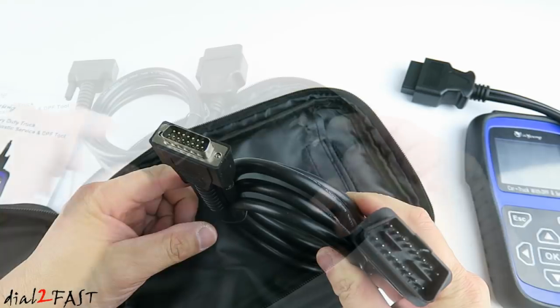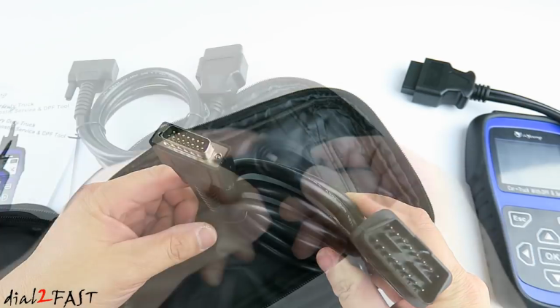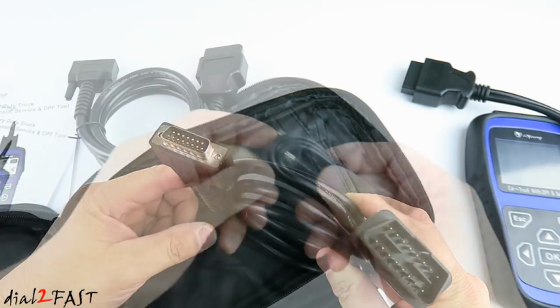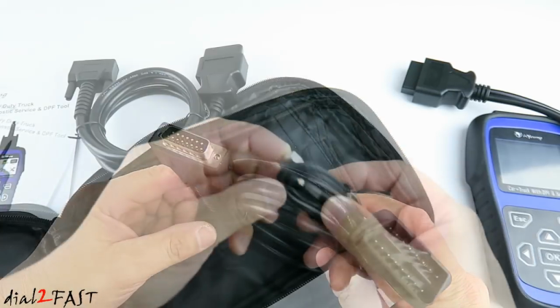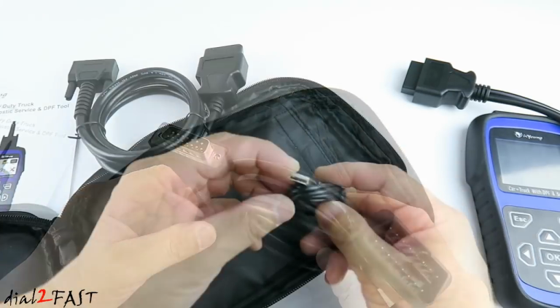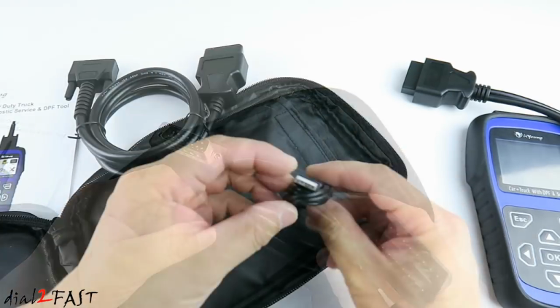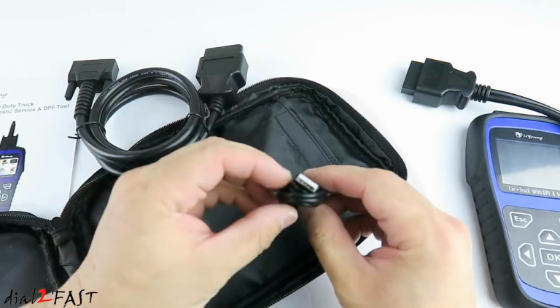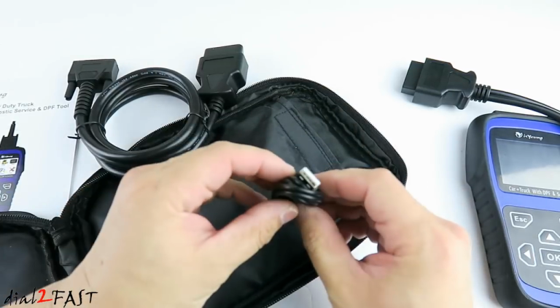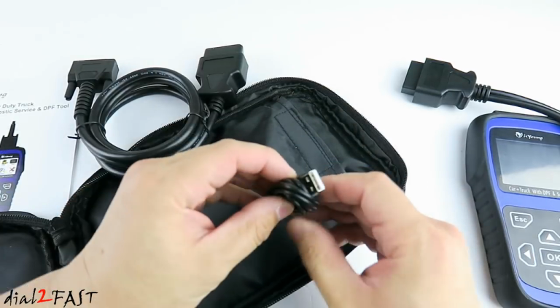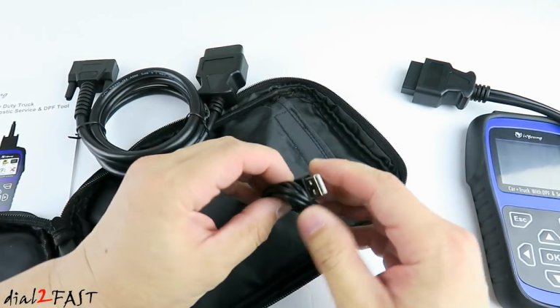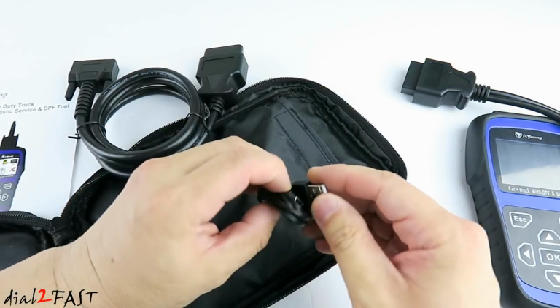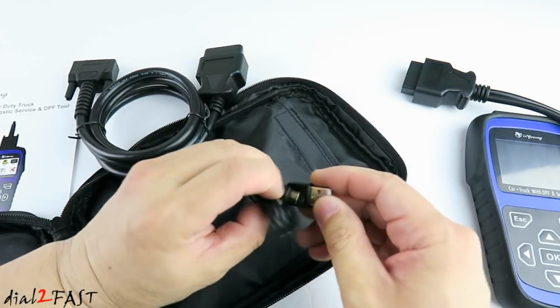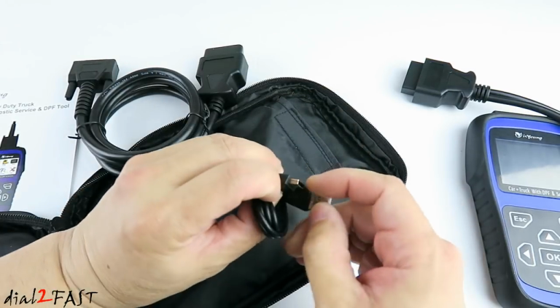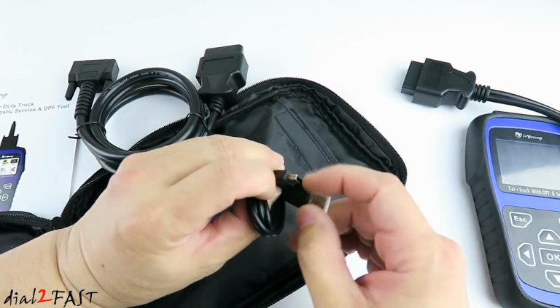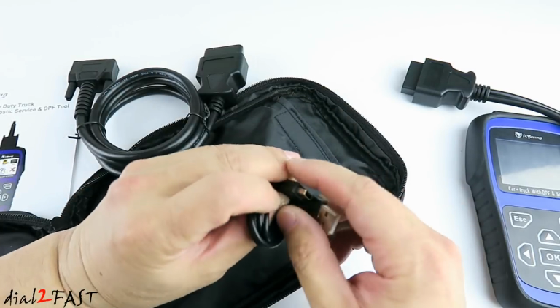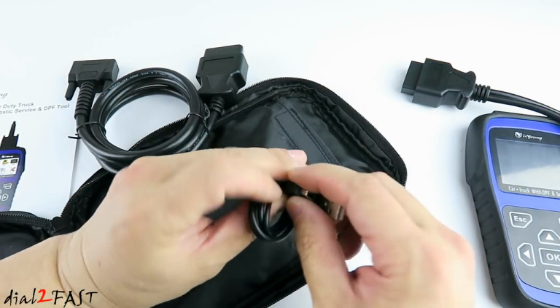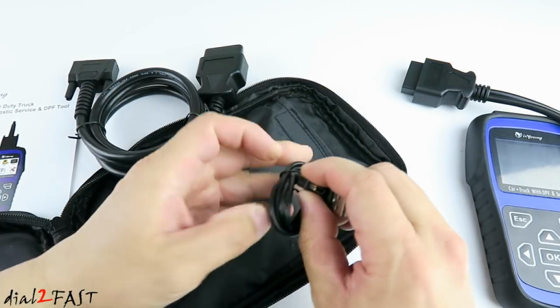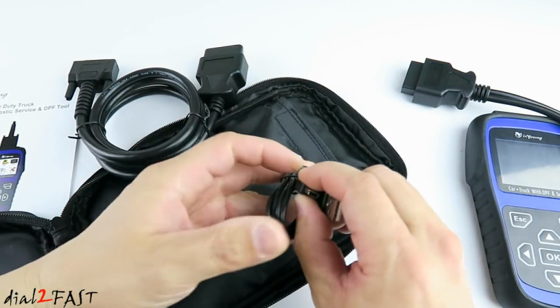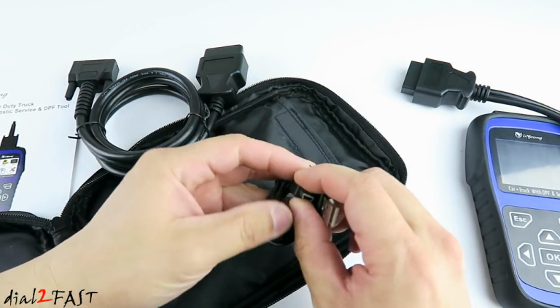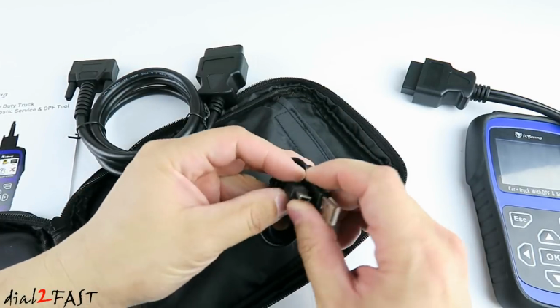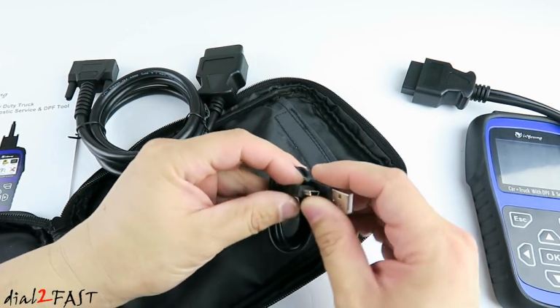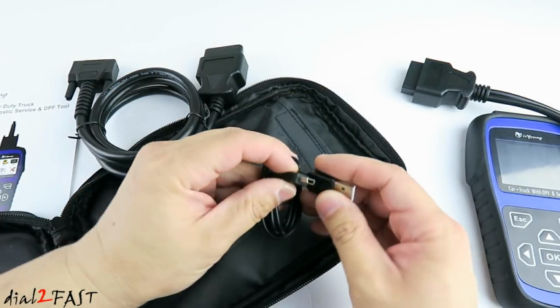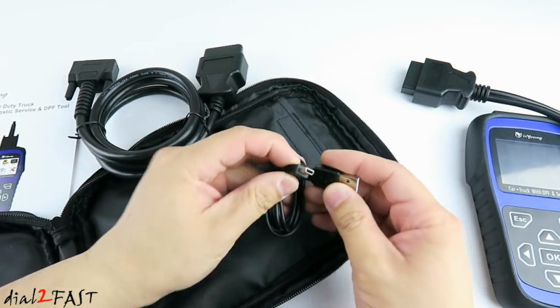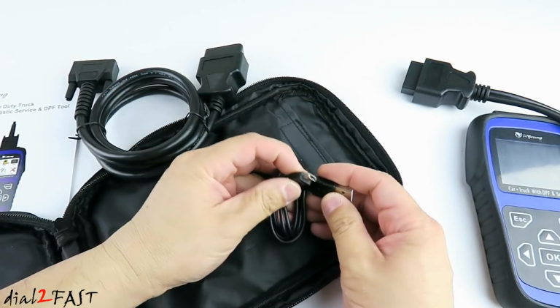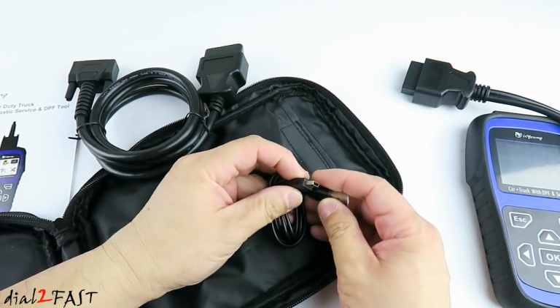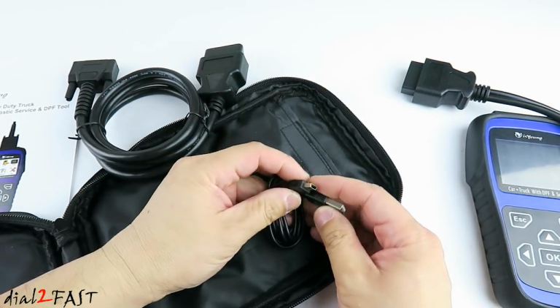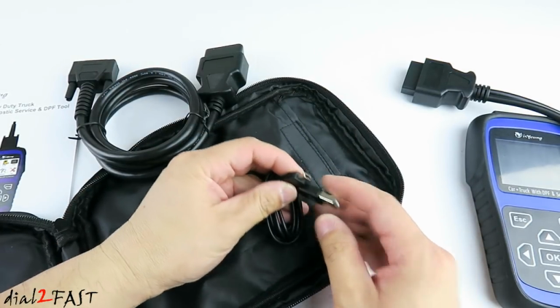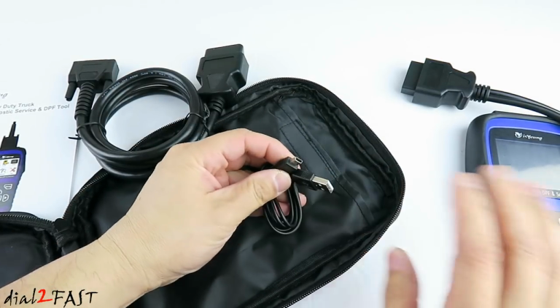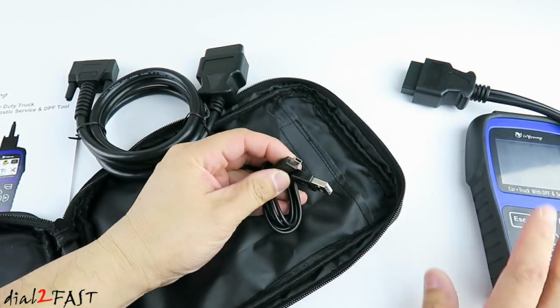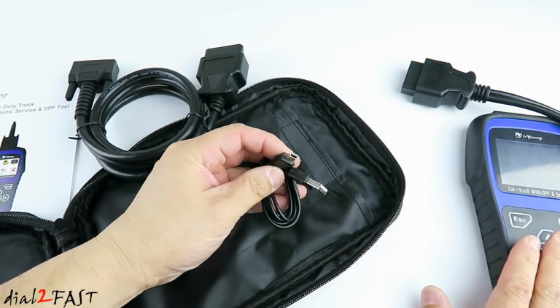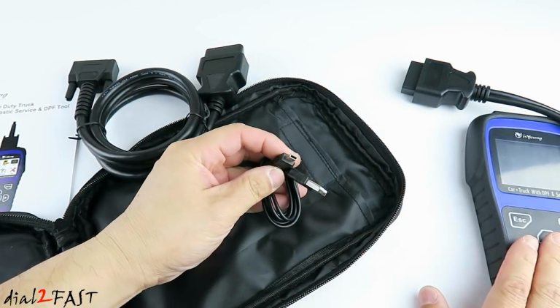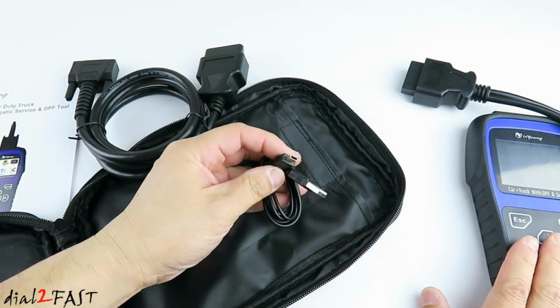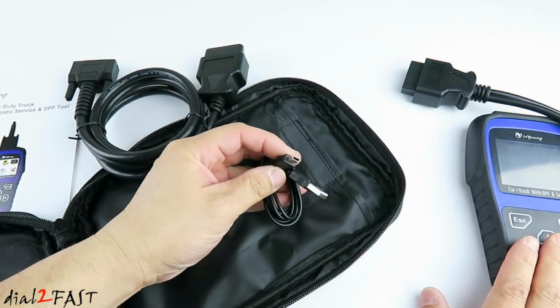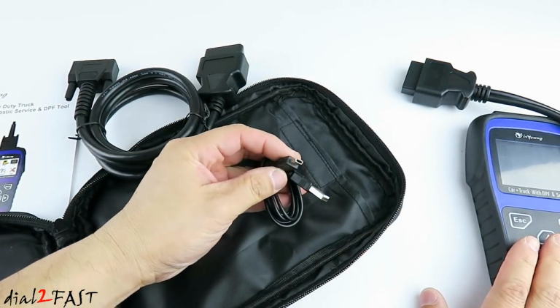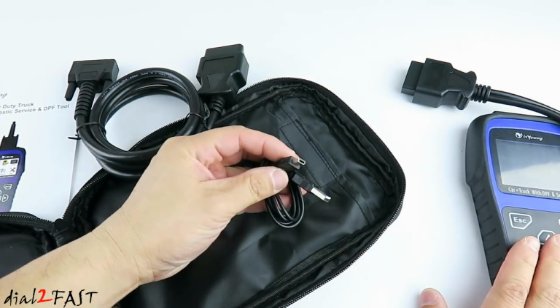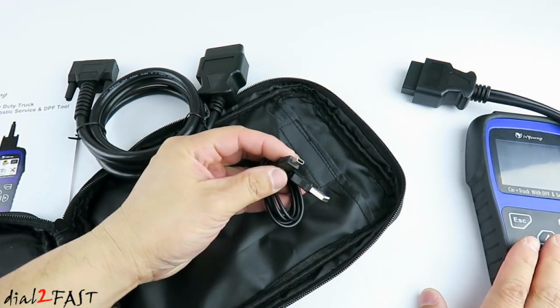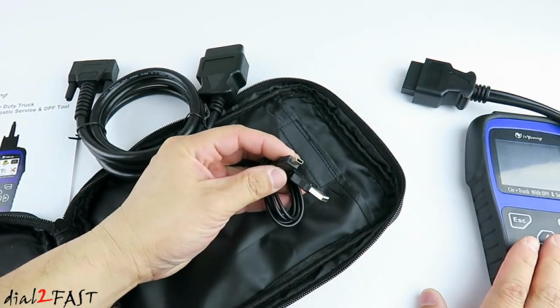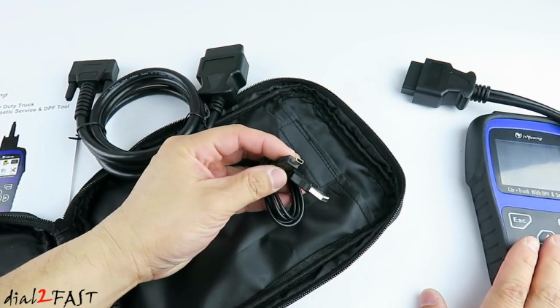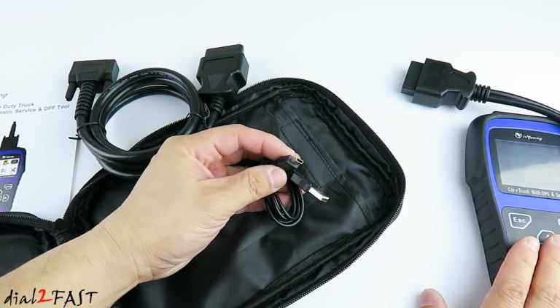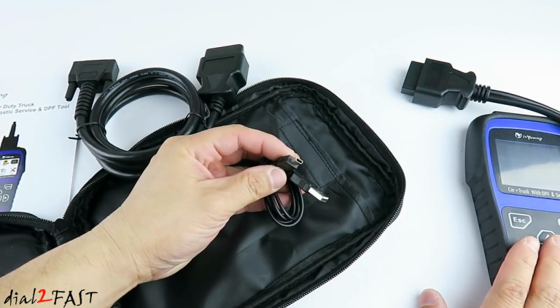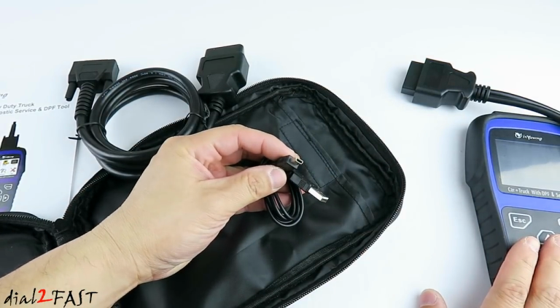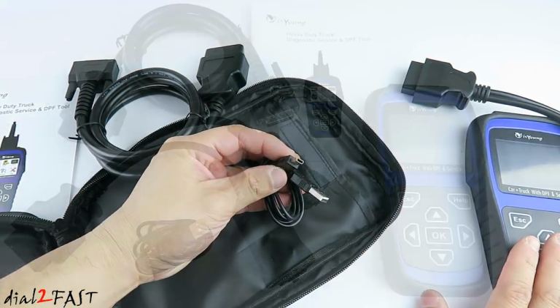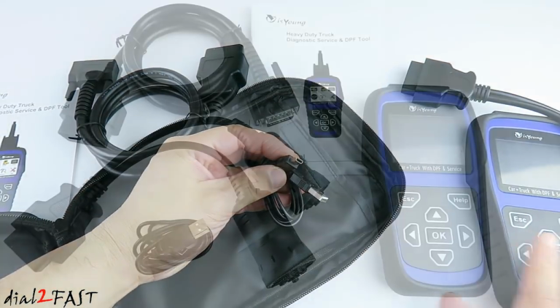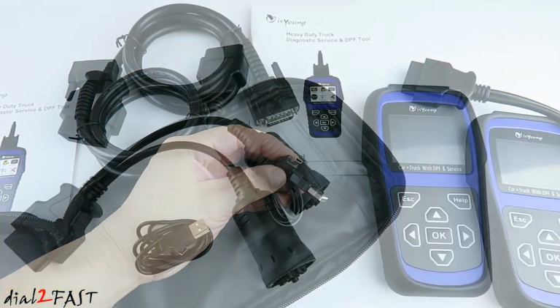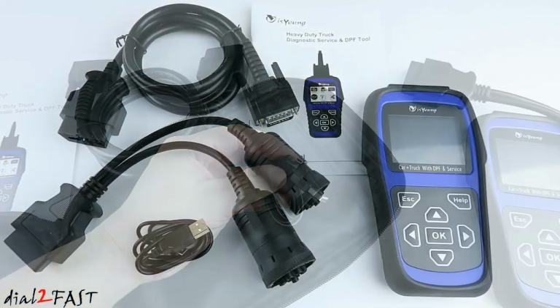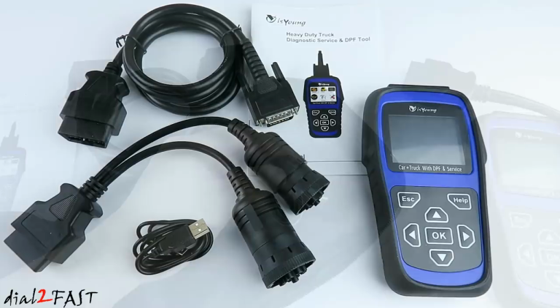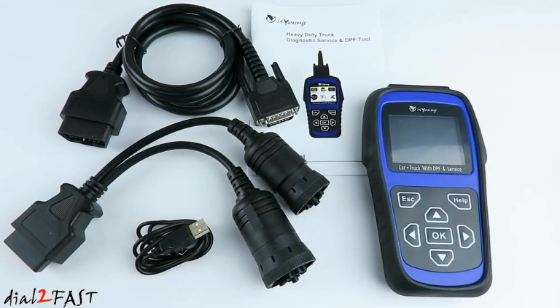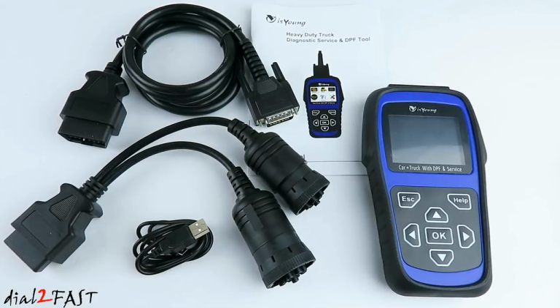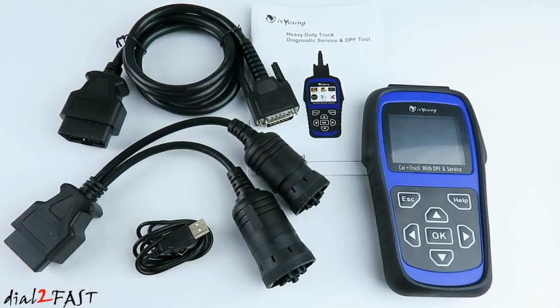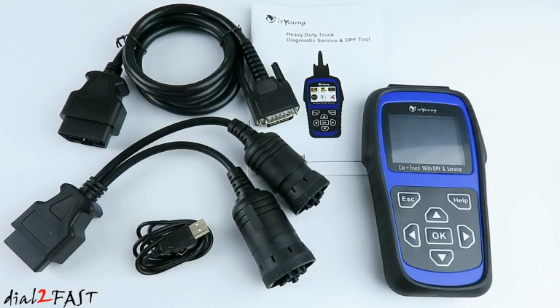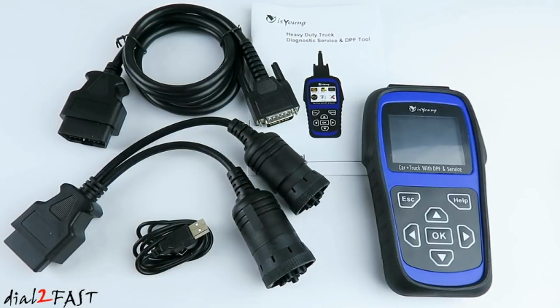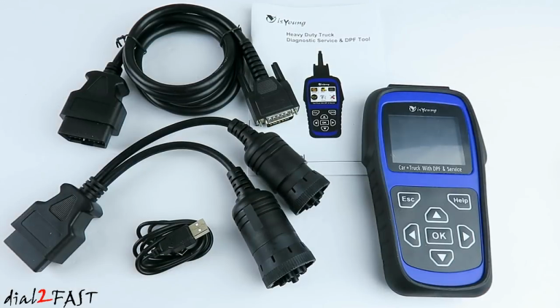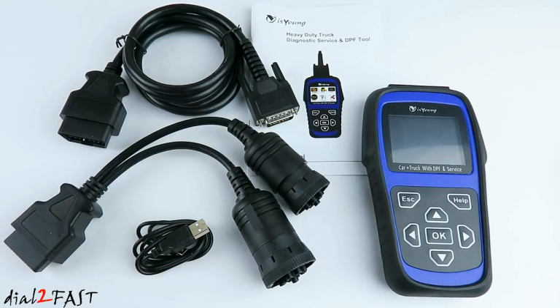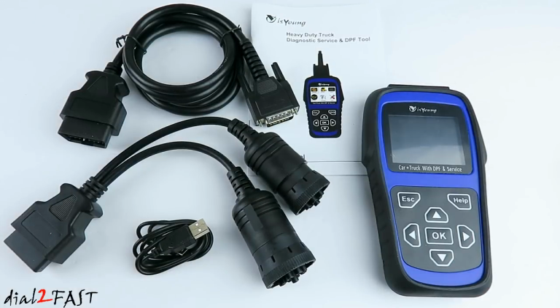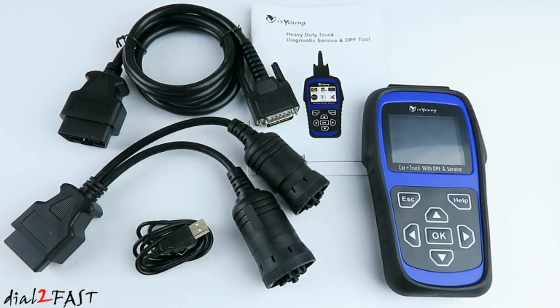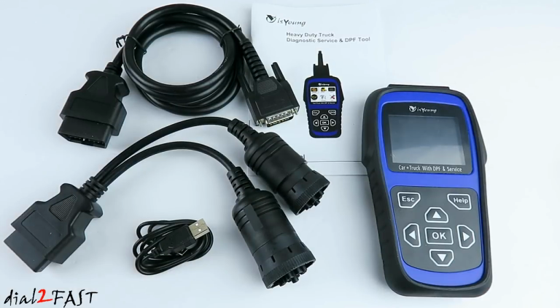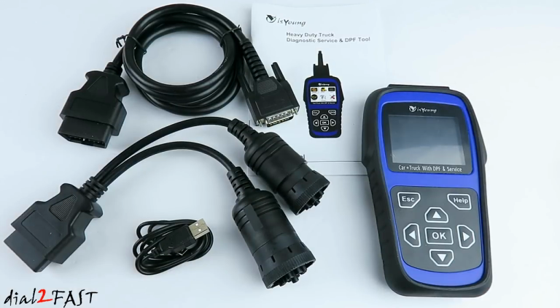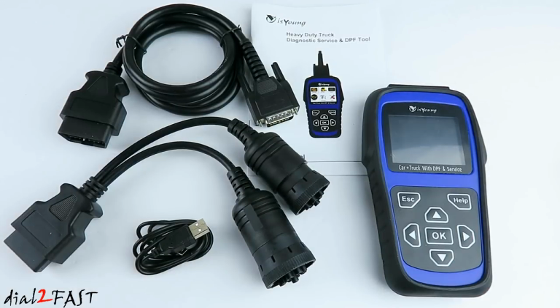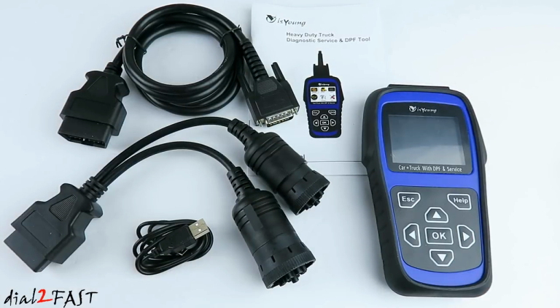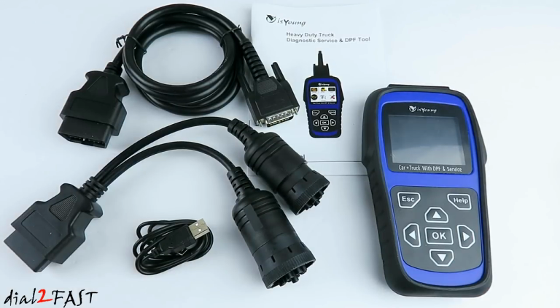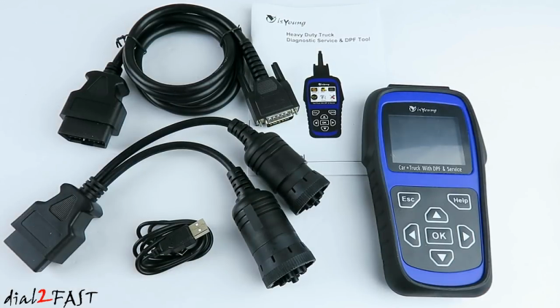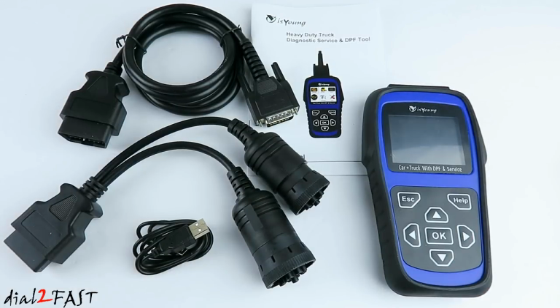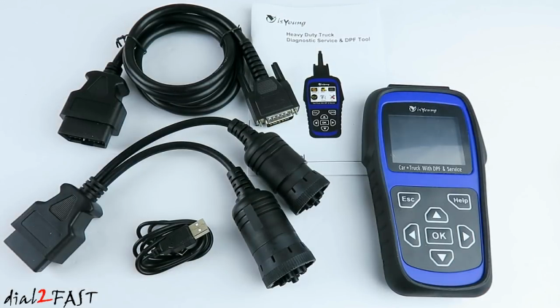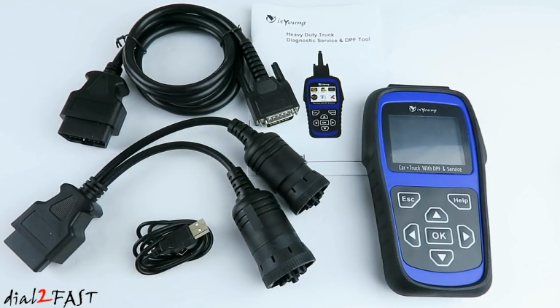In the top pocket we have the 16-pin OBD2 connector that you connect to a vehicle. We also have a USB cable for connecting the scan tool to your computer. Here's a look at everything you get with this unit.